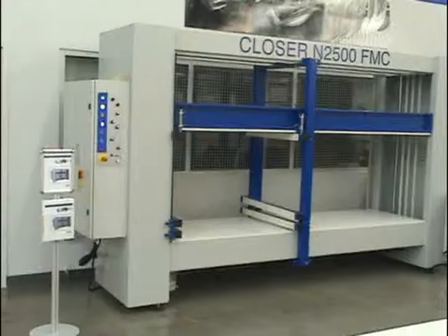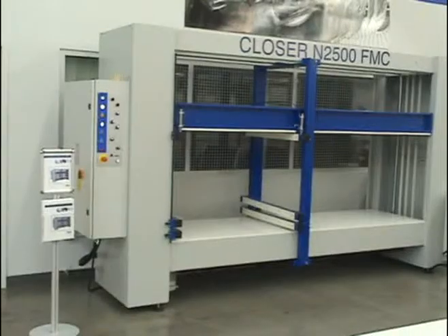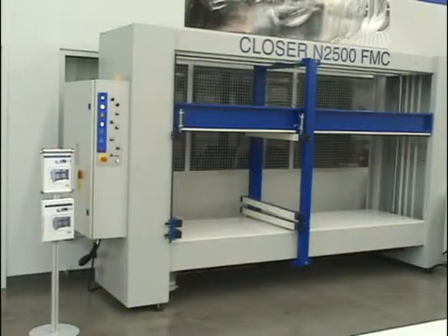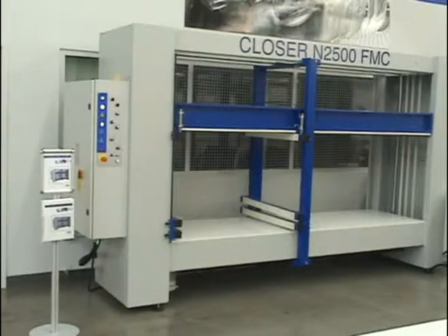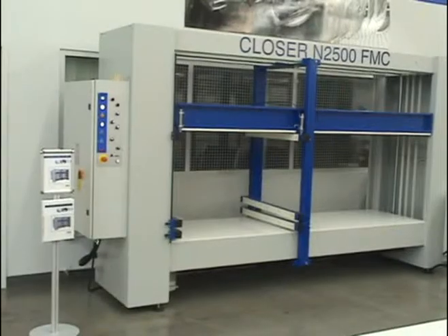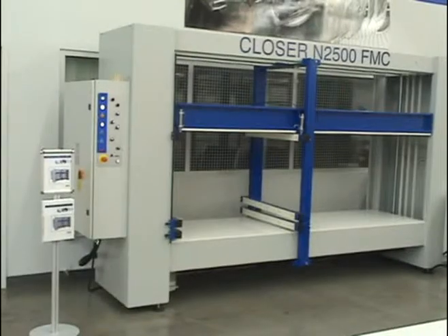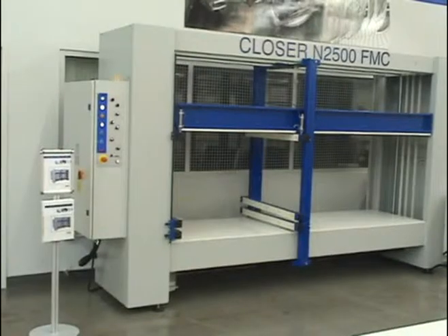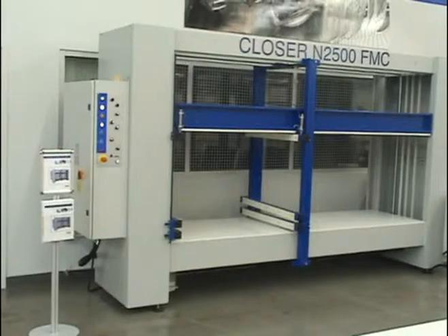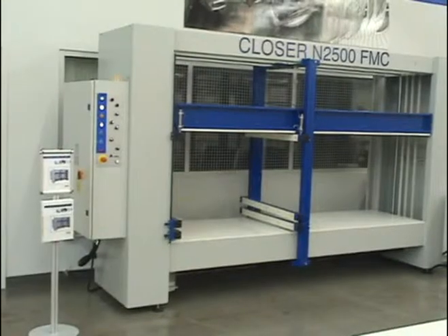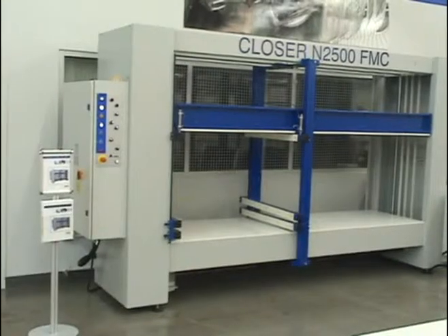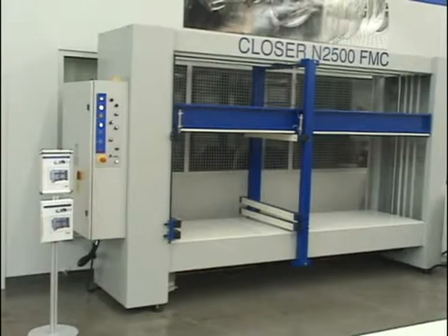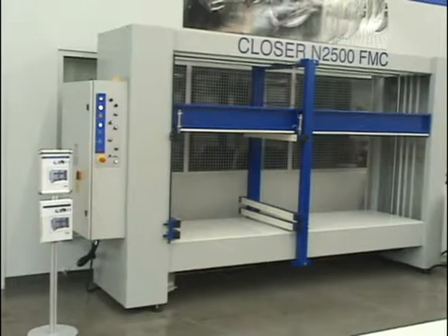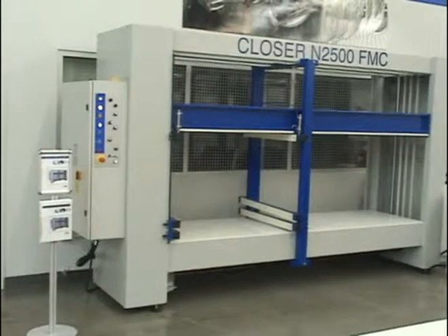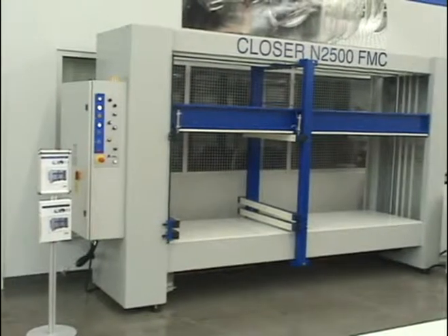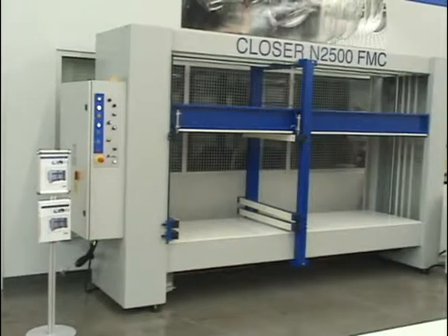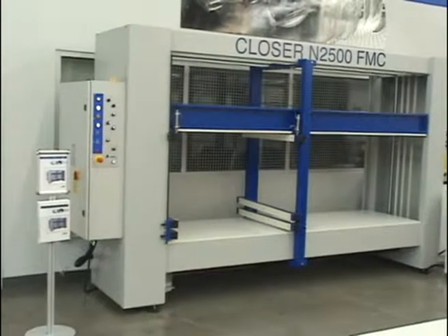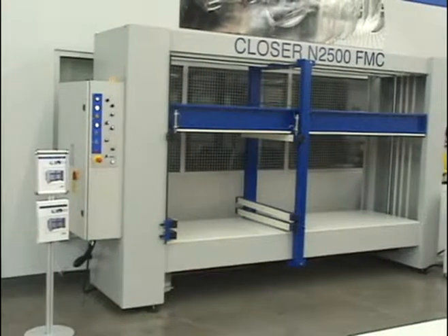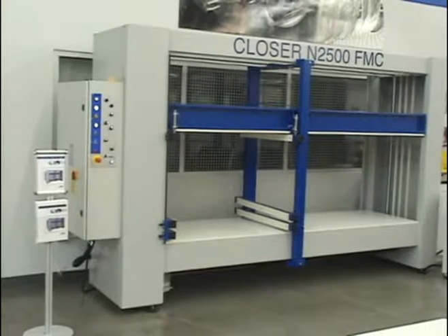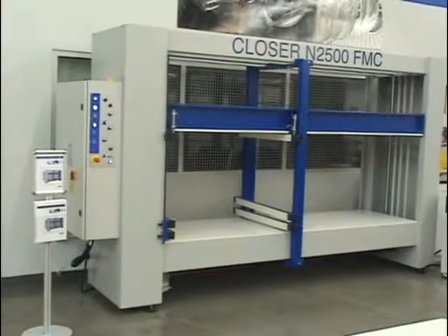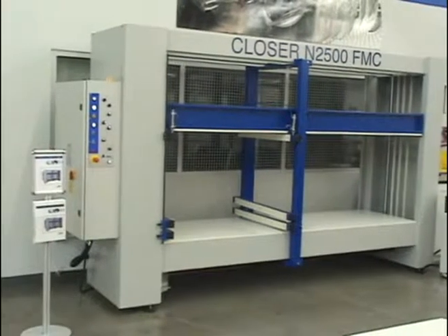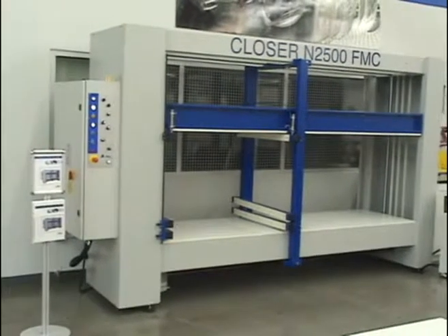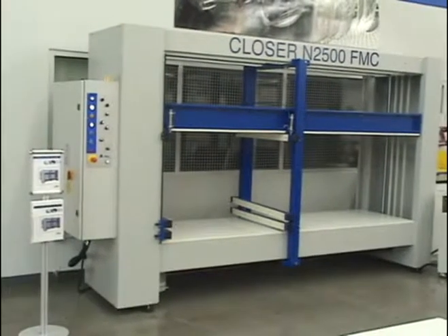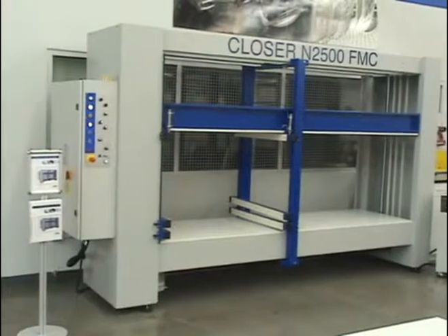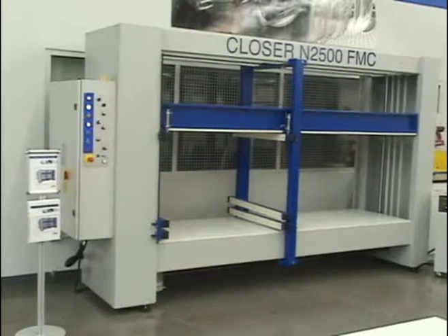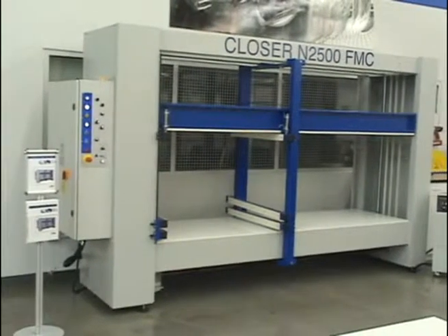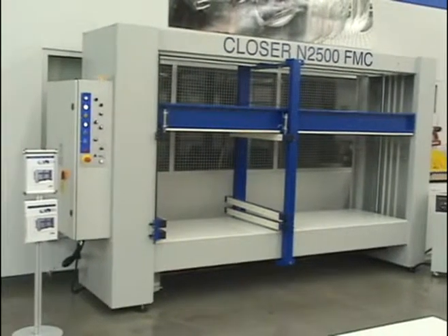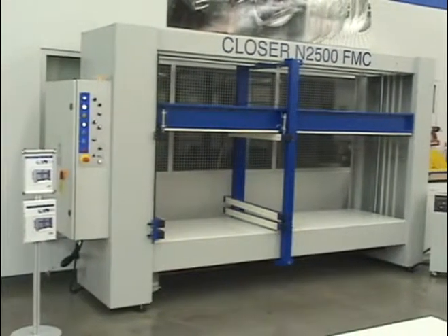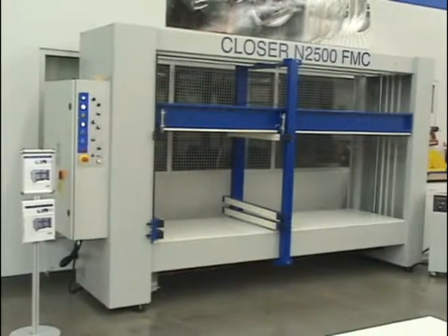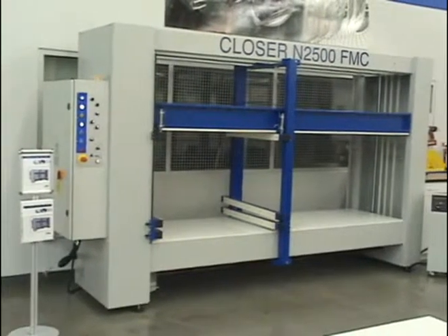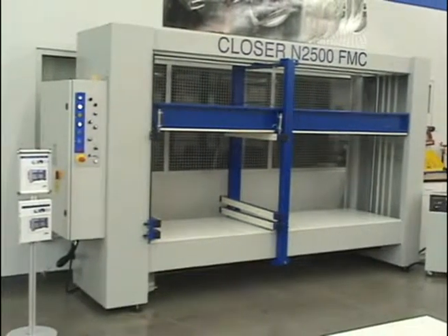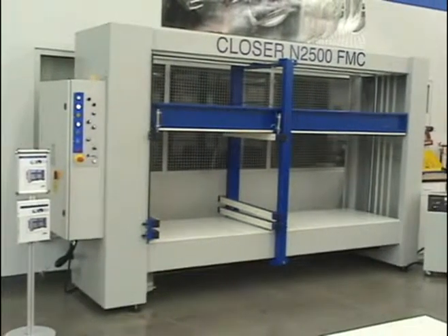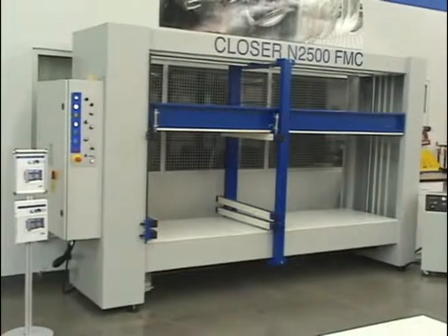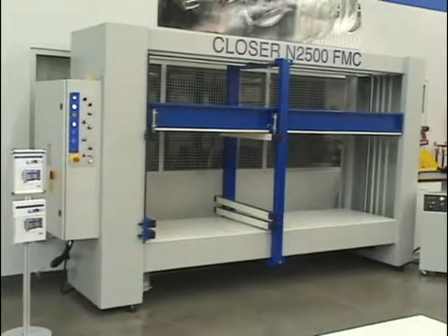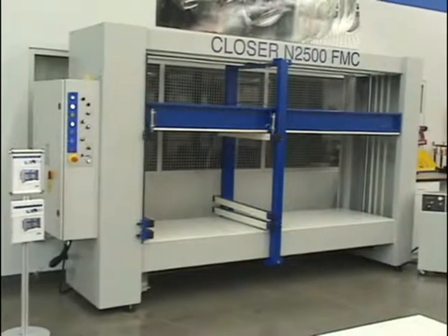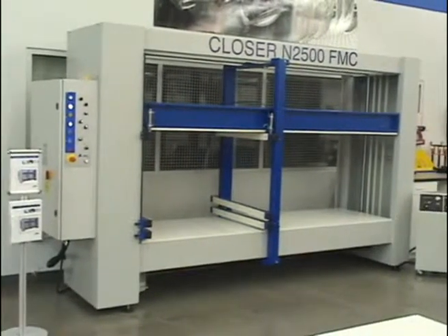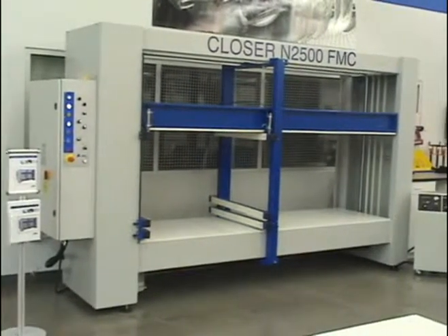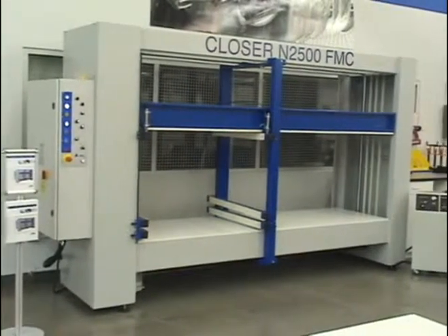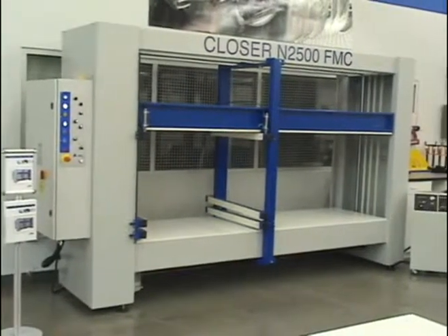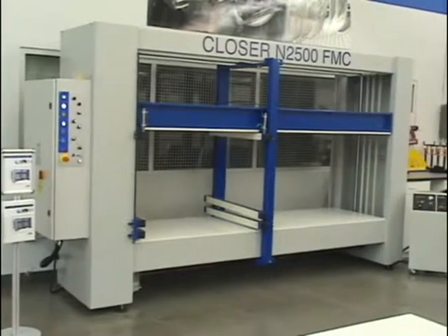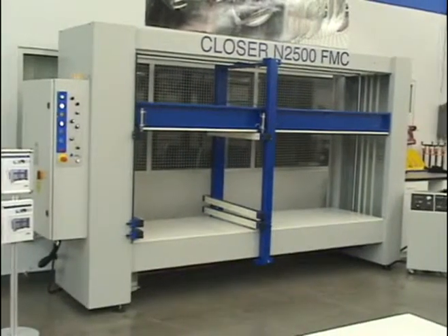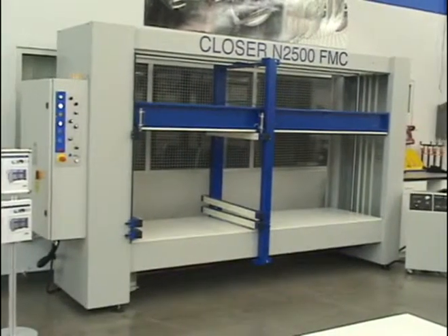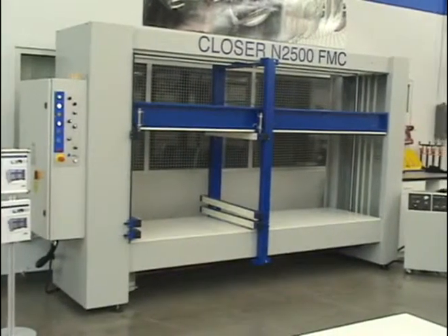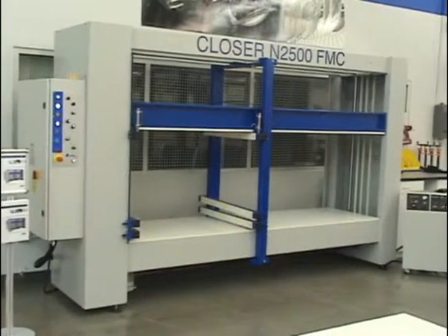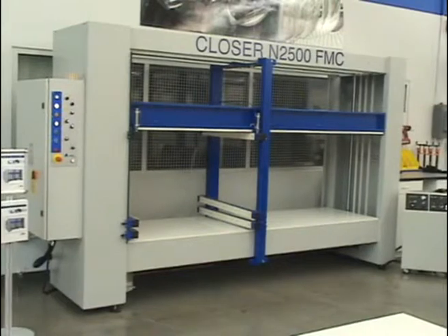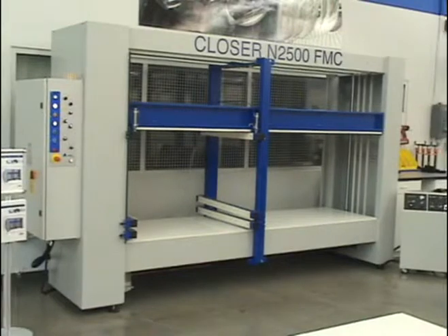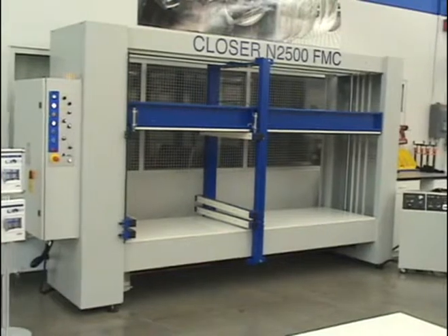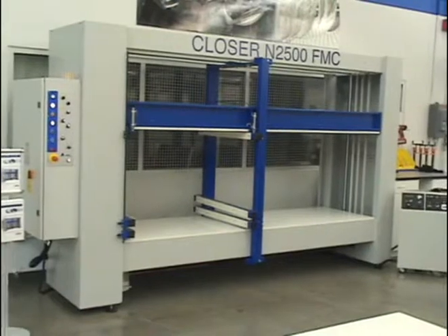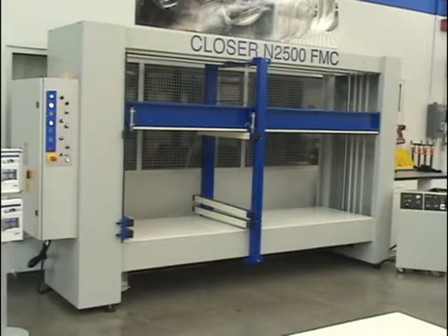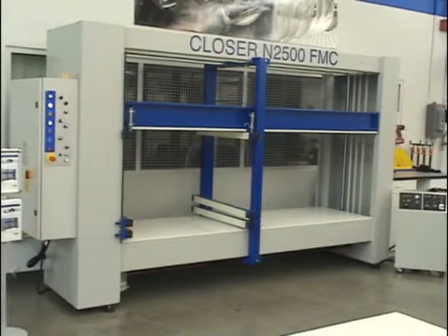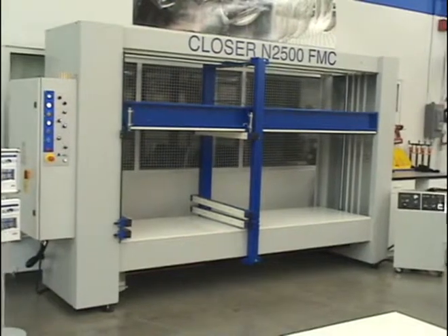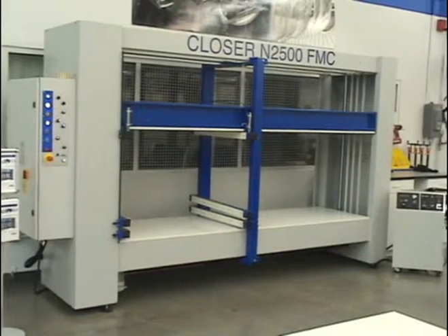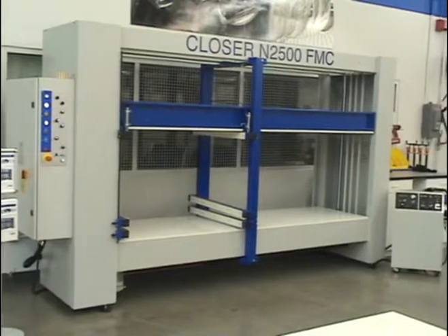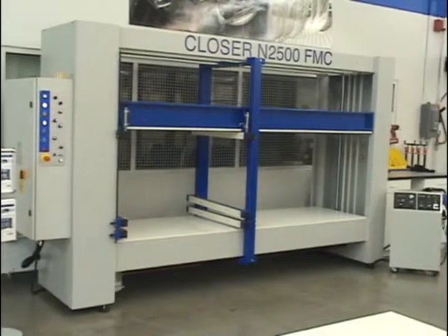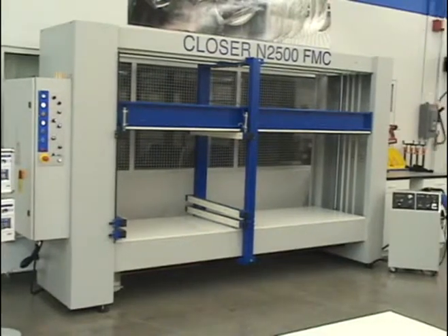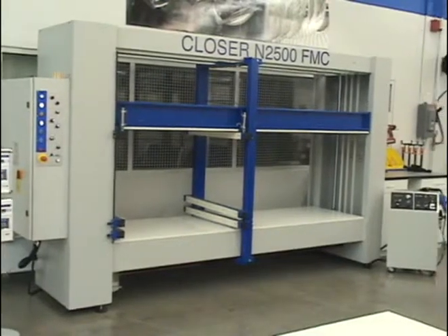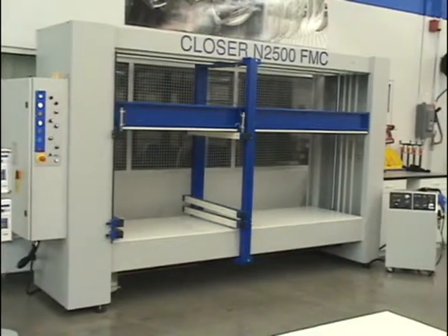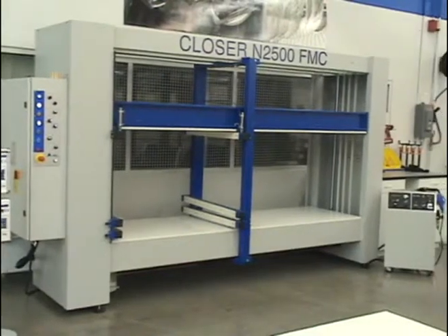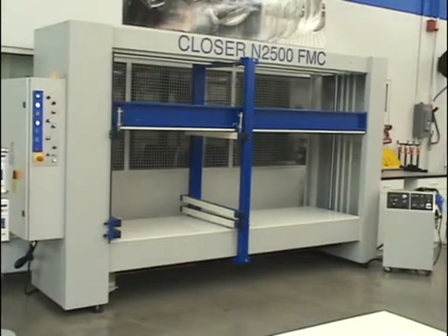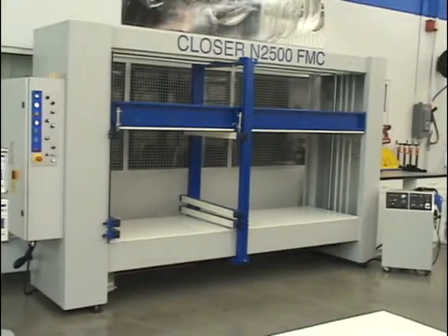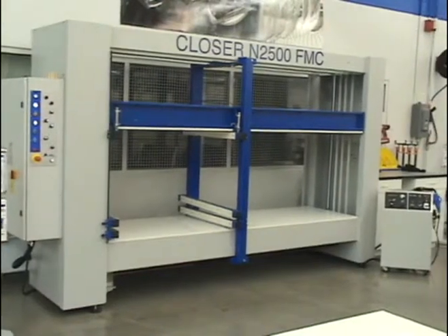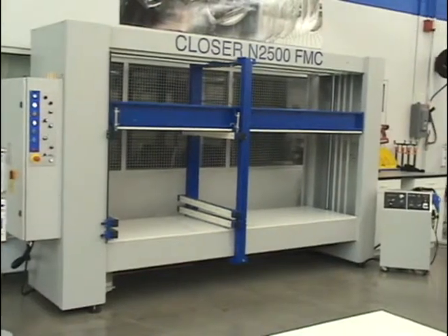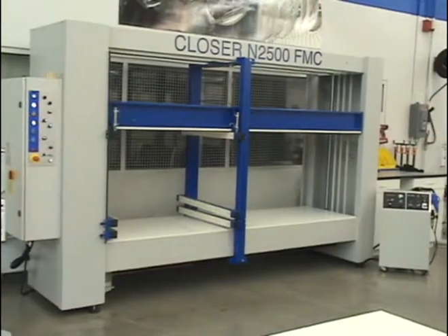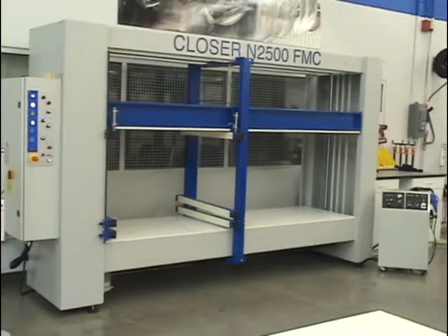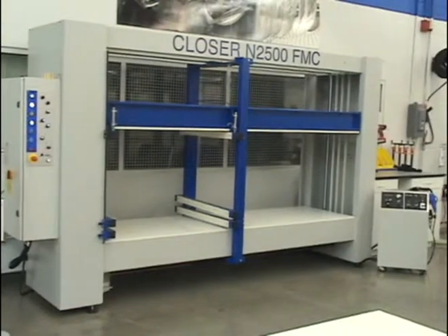The Bonus & Closer series of electronic case clamps are designed for maximum flexibility, closing strength, and speed.